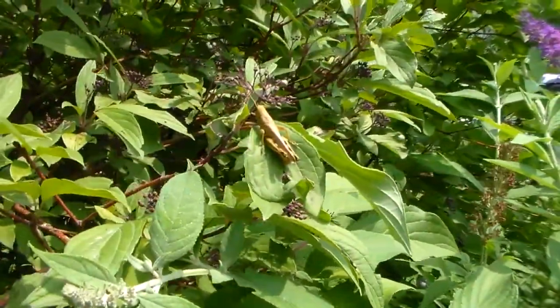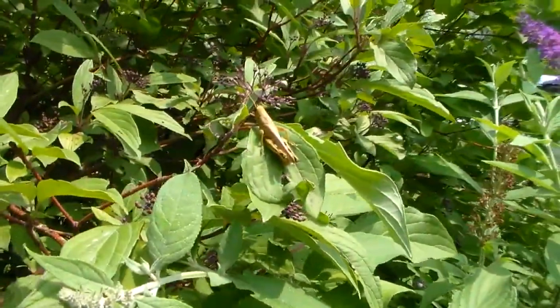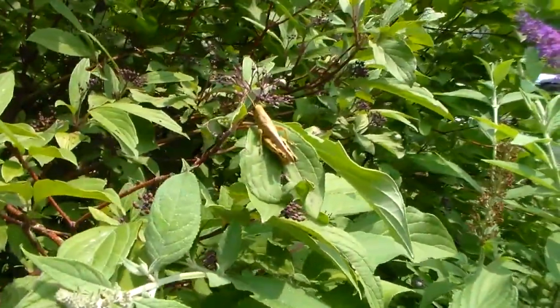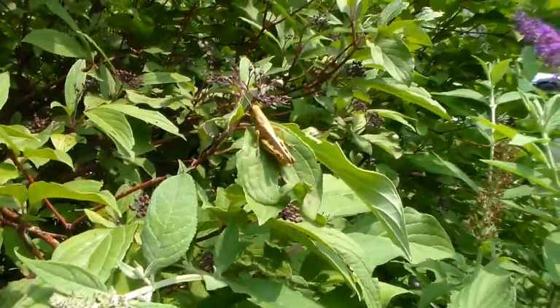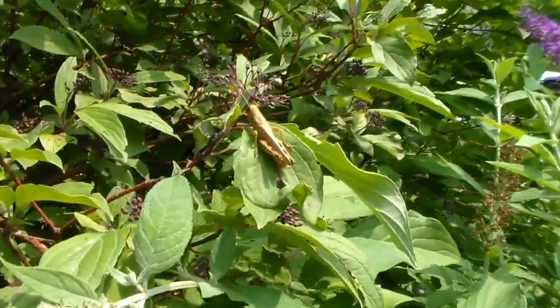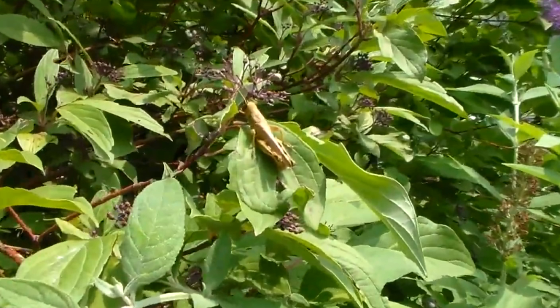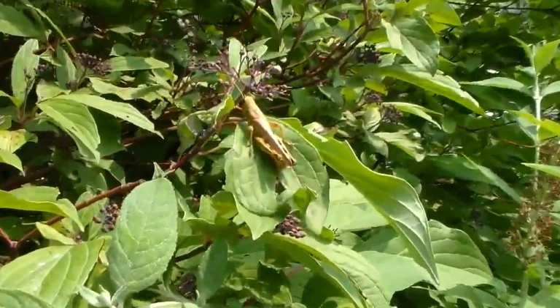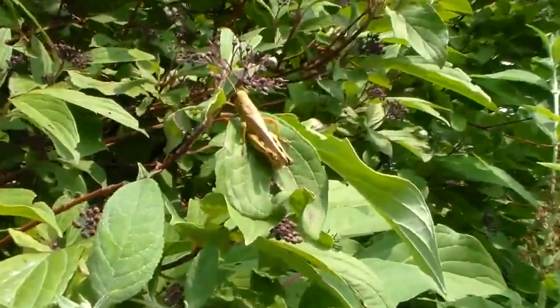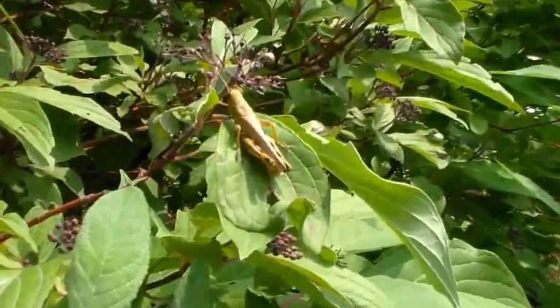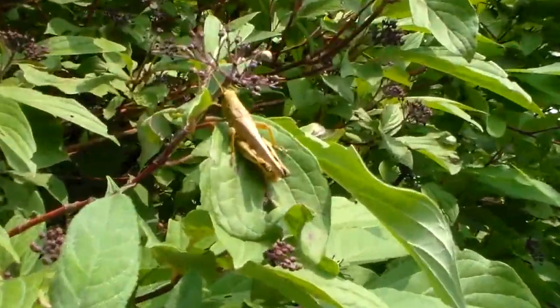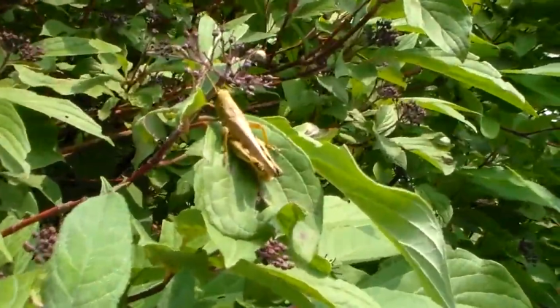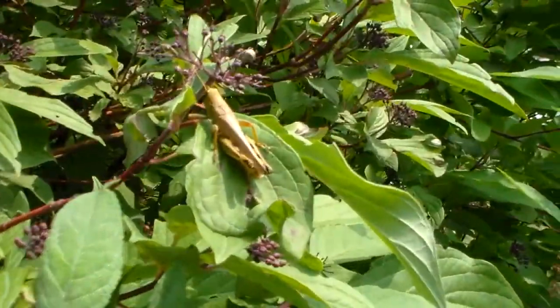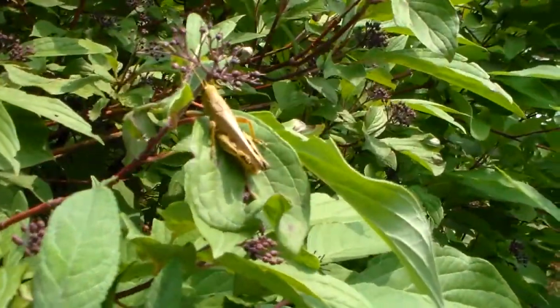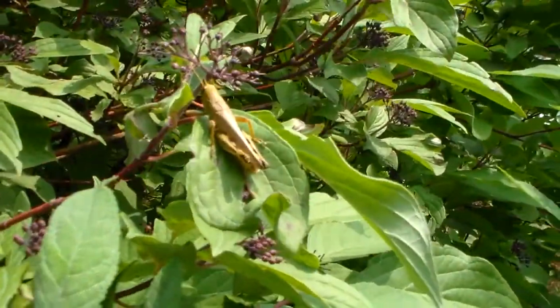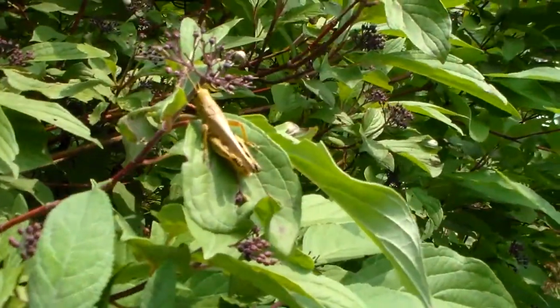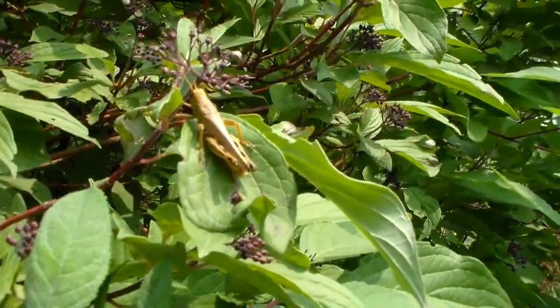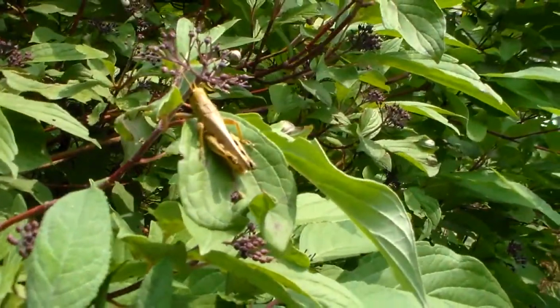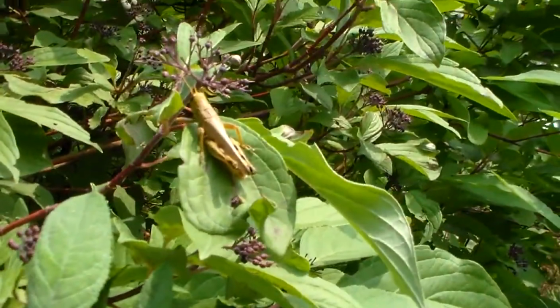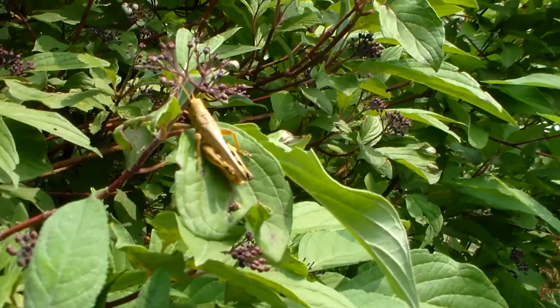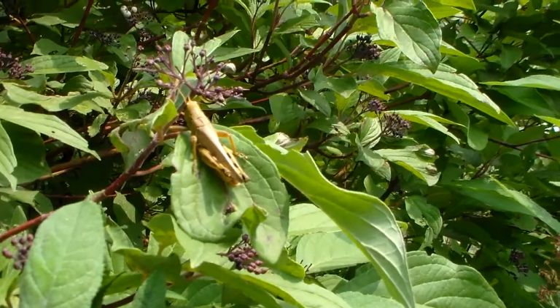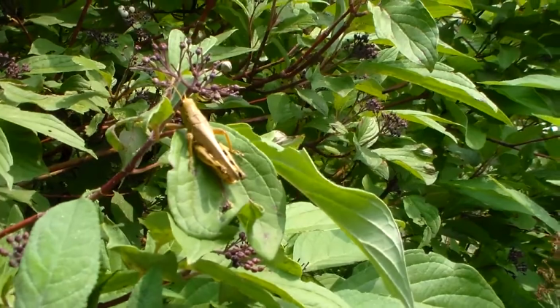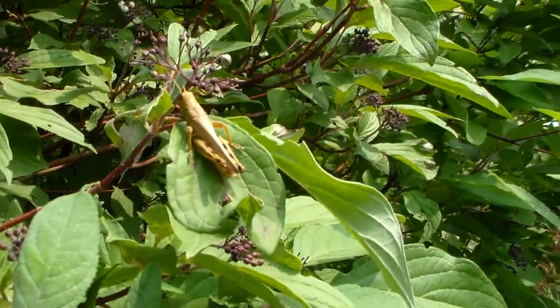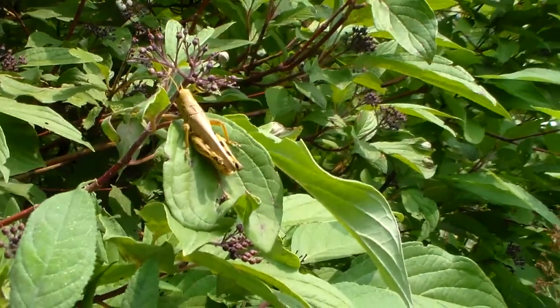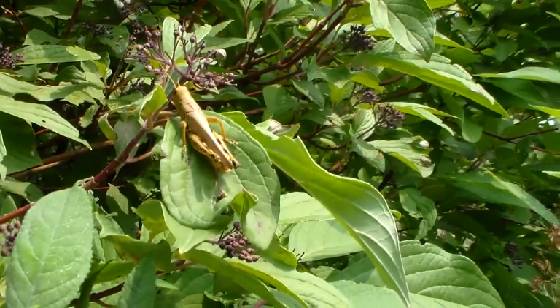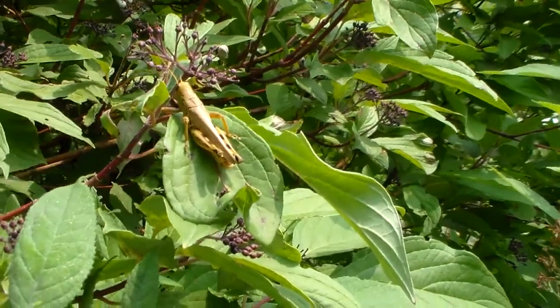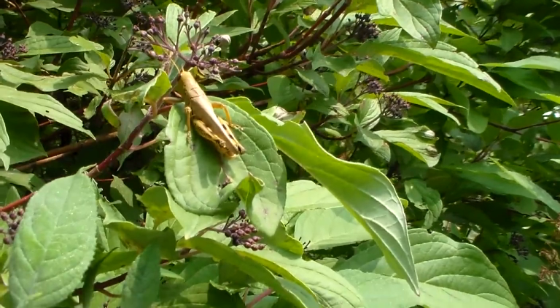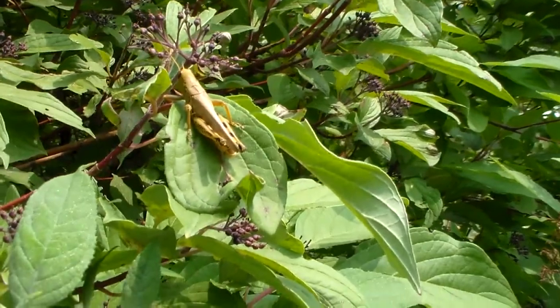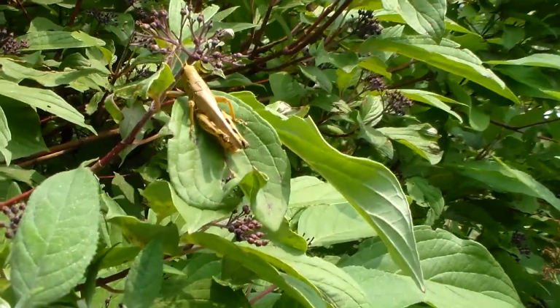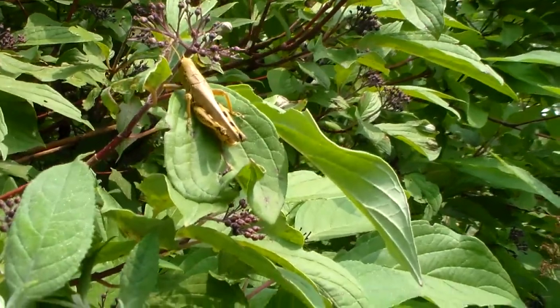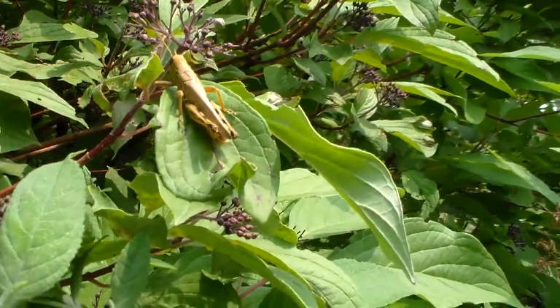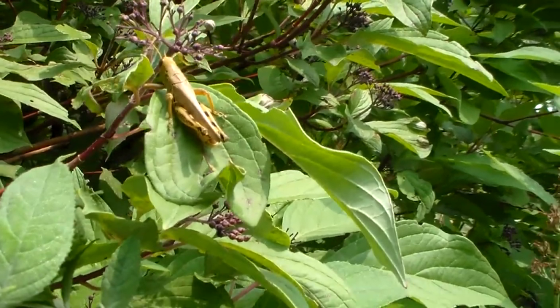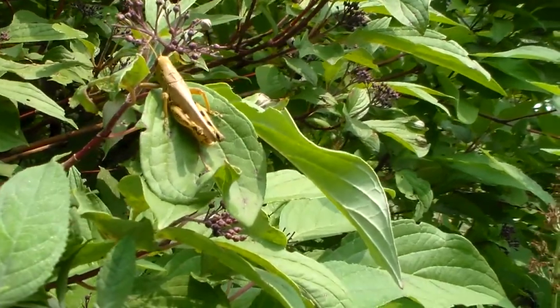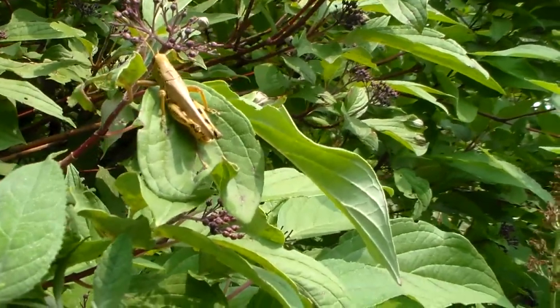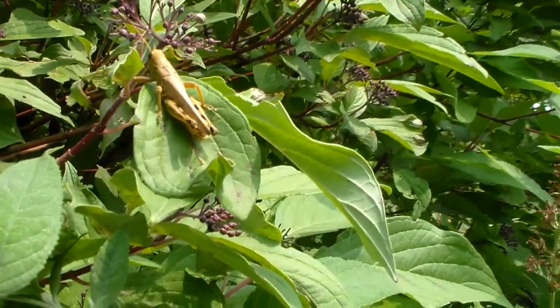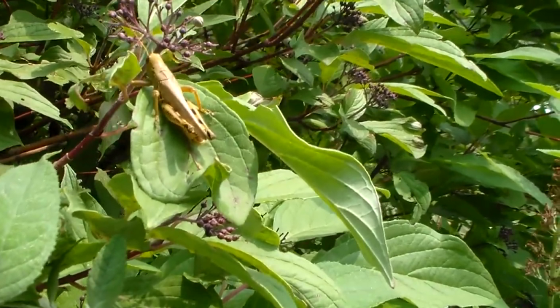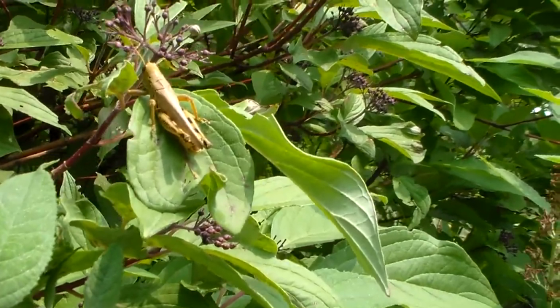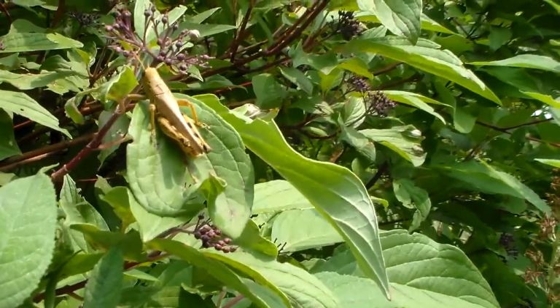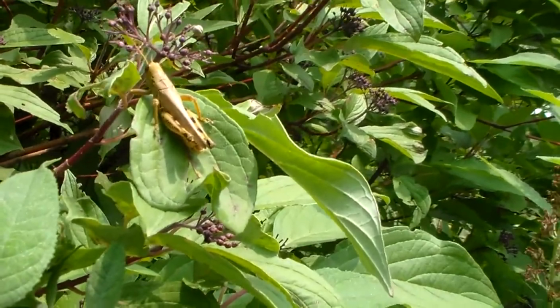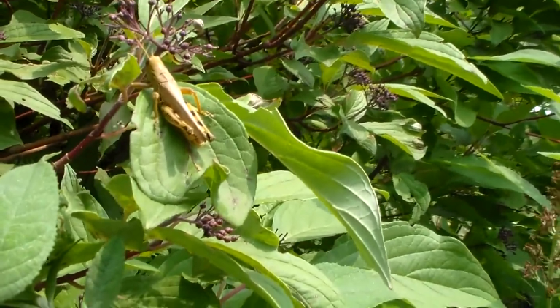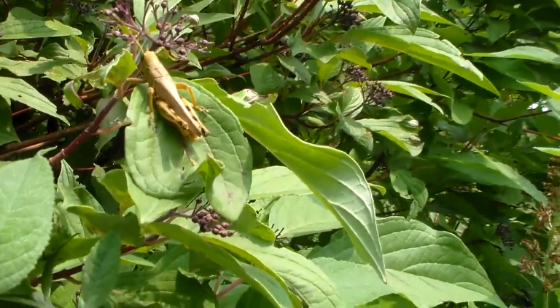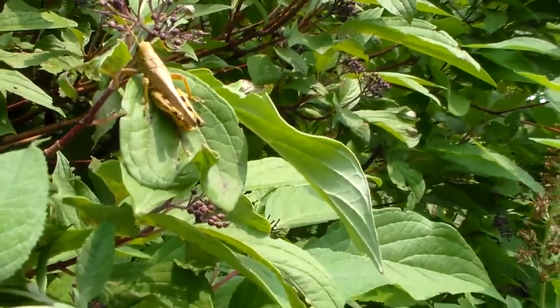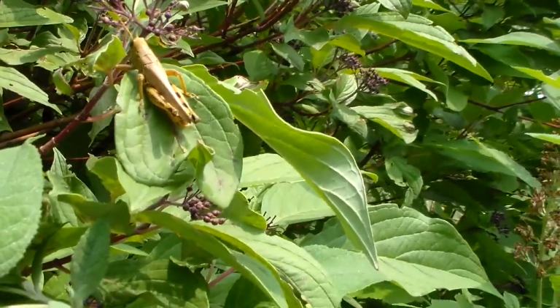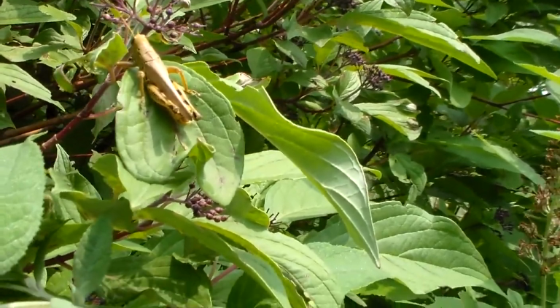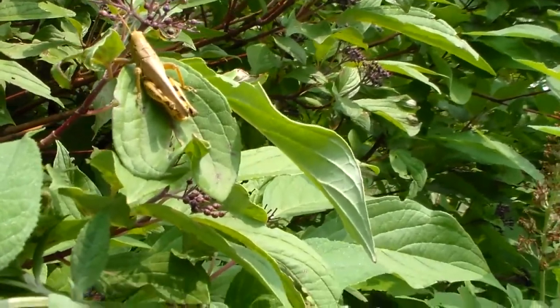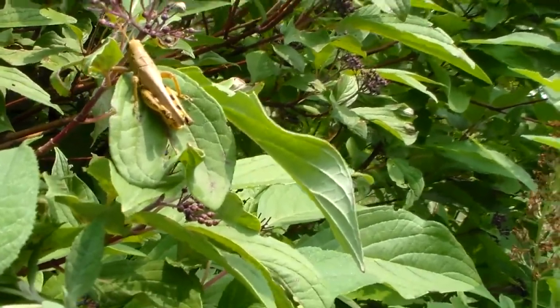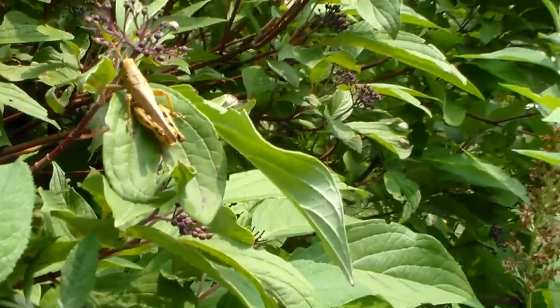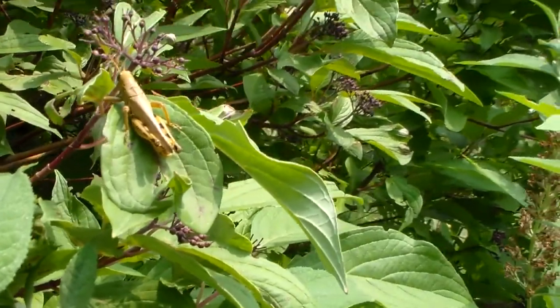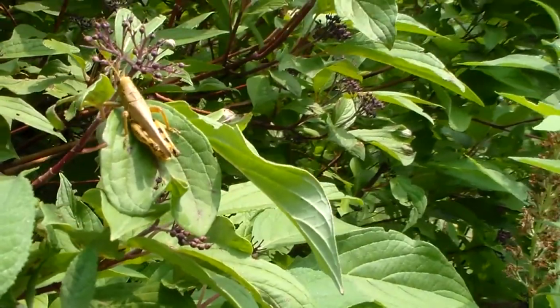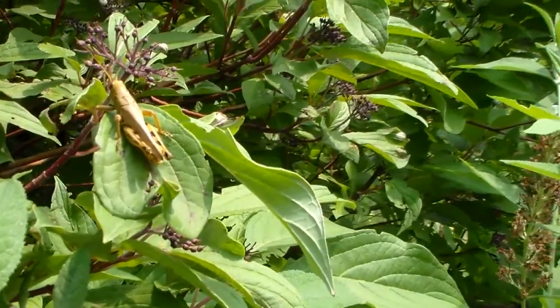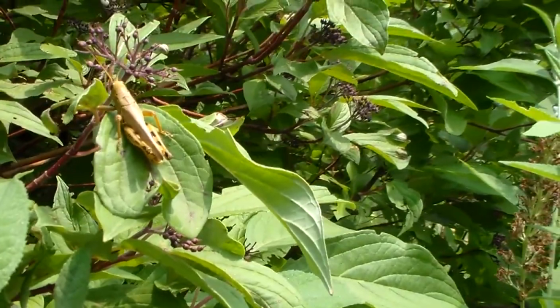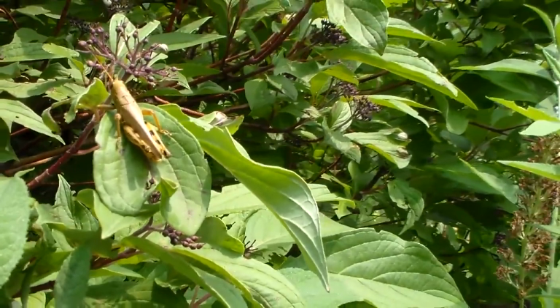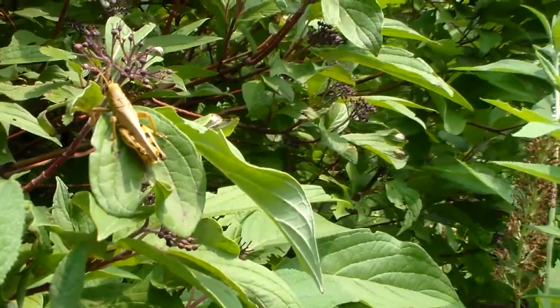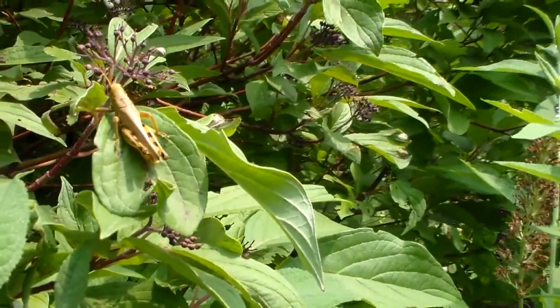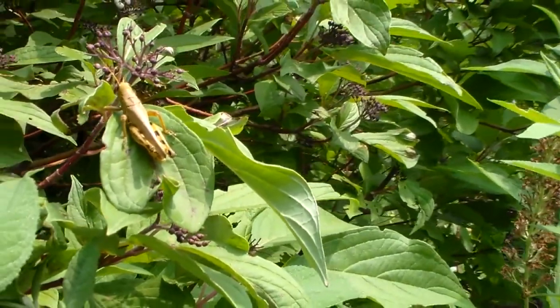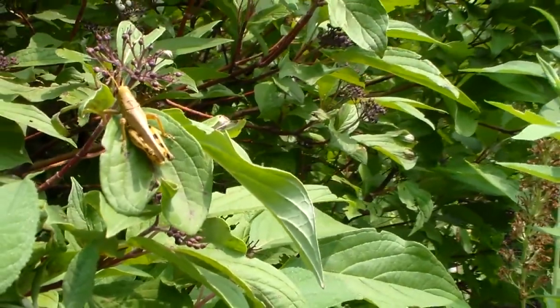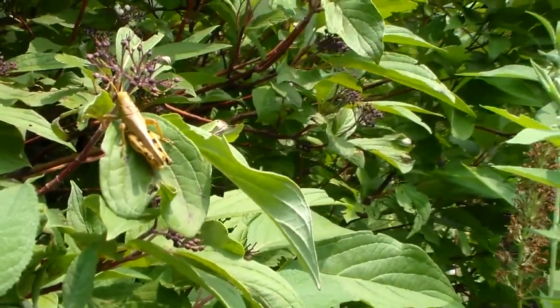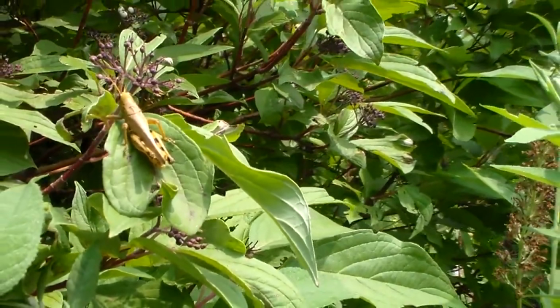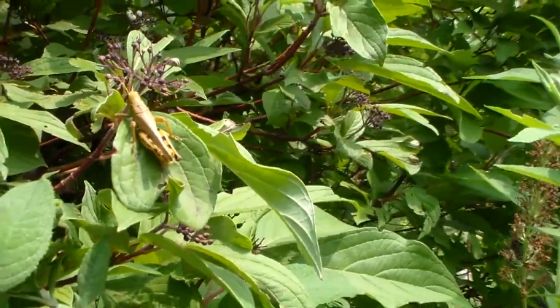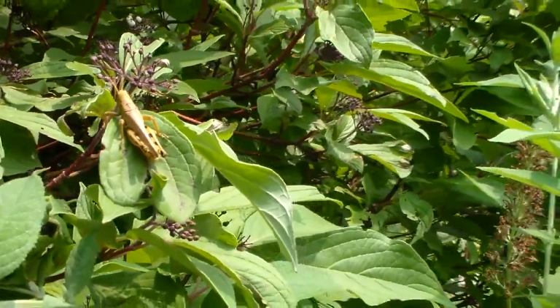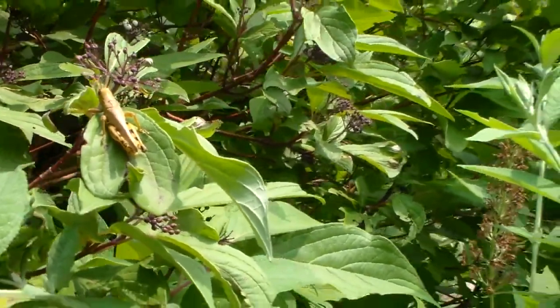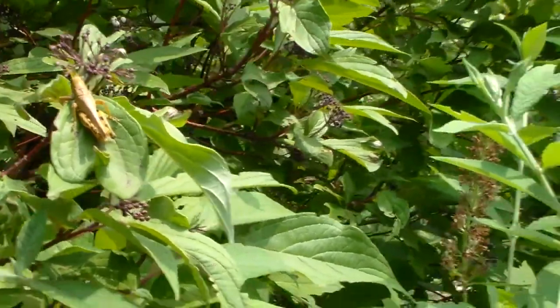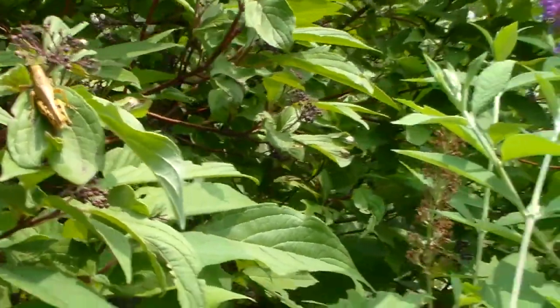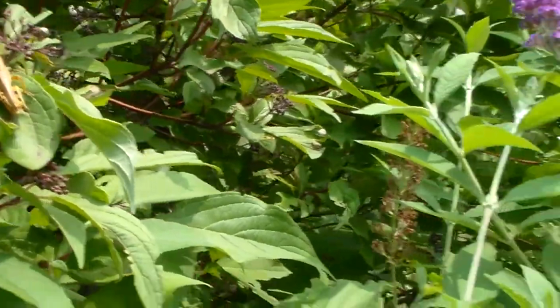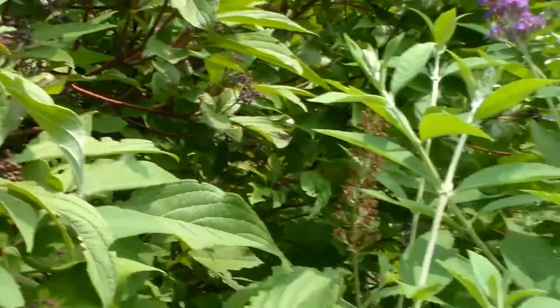I'll throw in a Differential Grasshopper, Melanoplus differentialis — the first one I've seen this year.